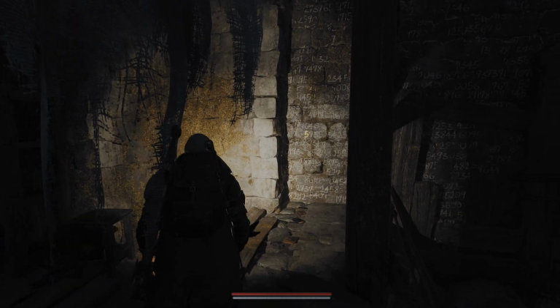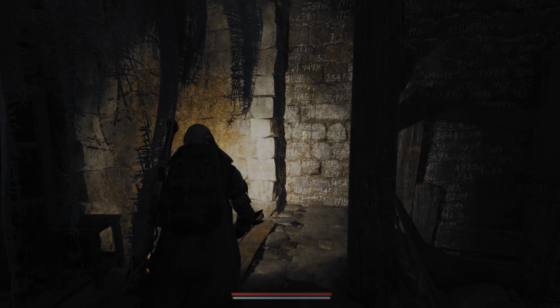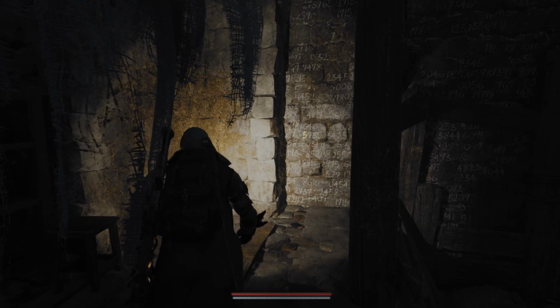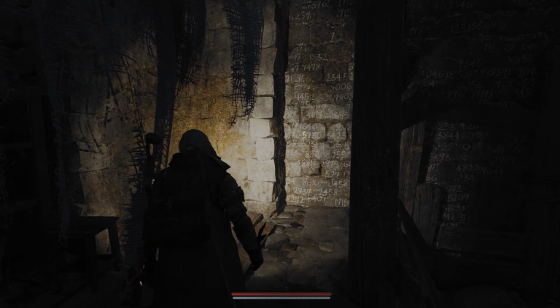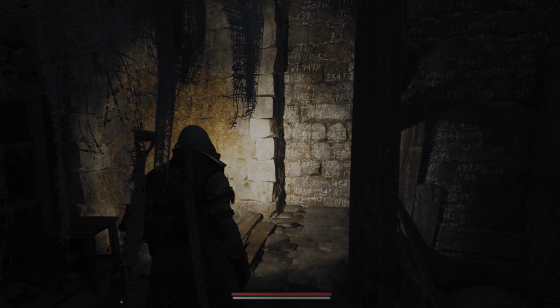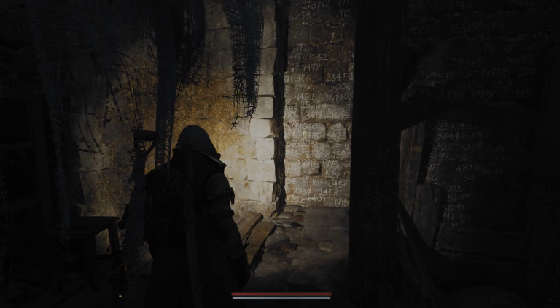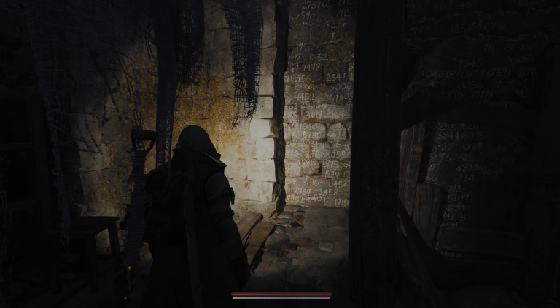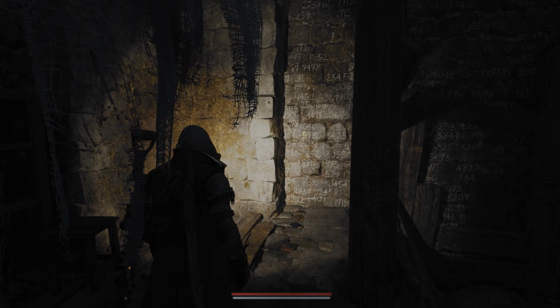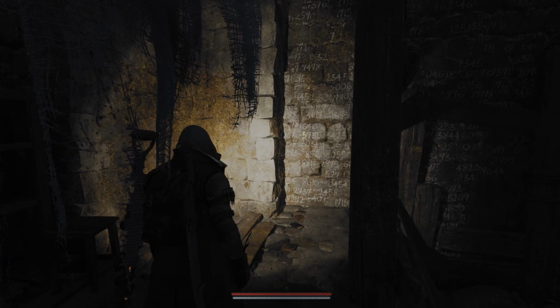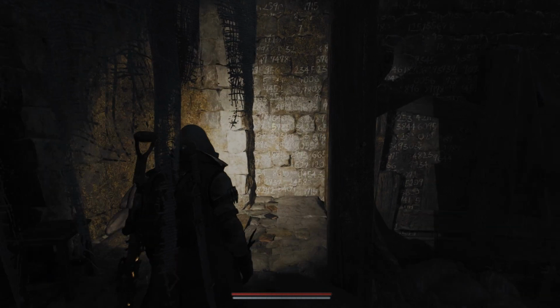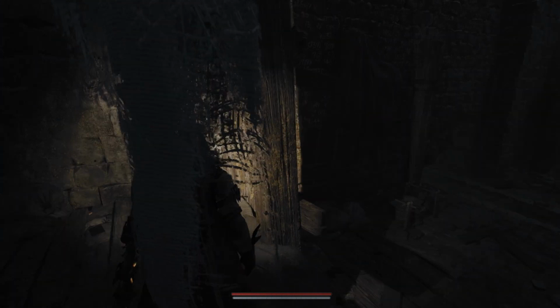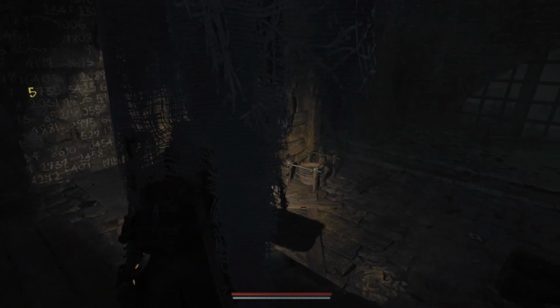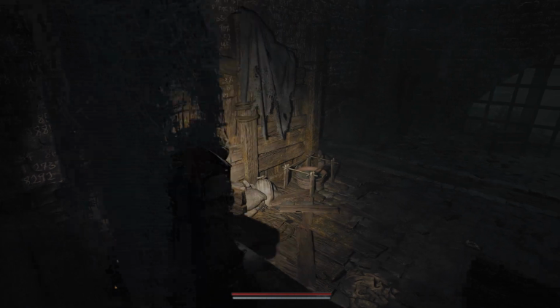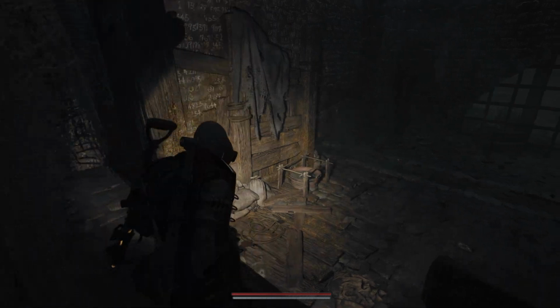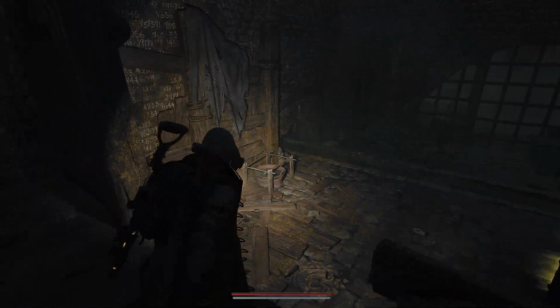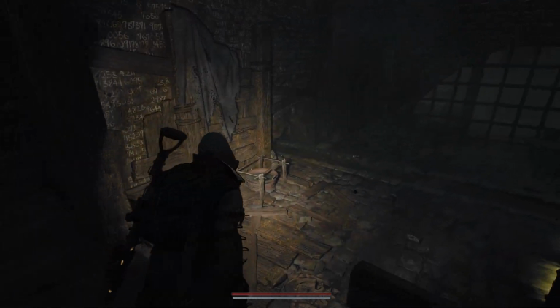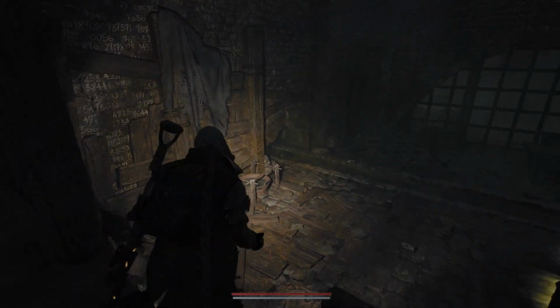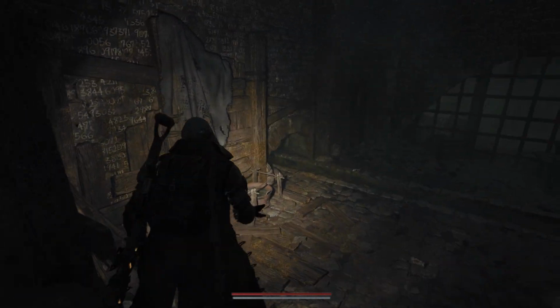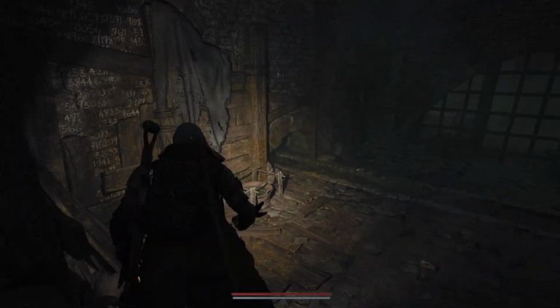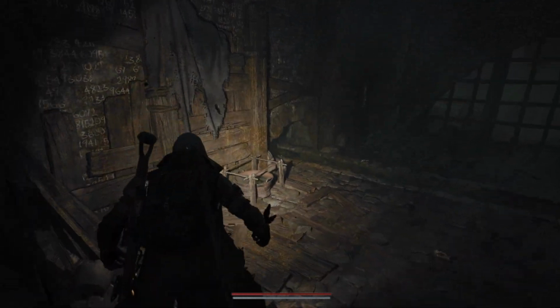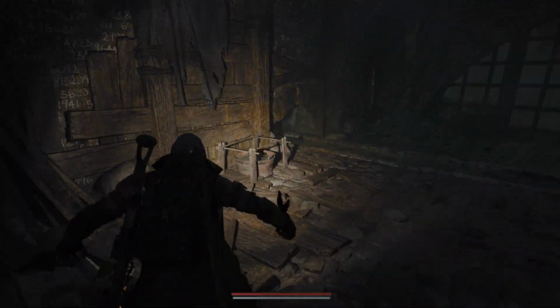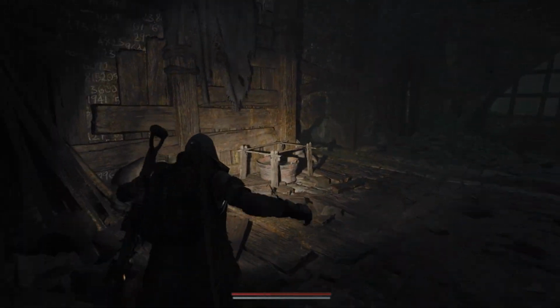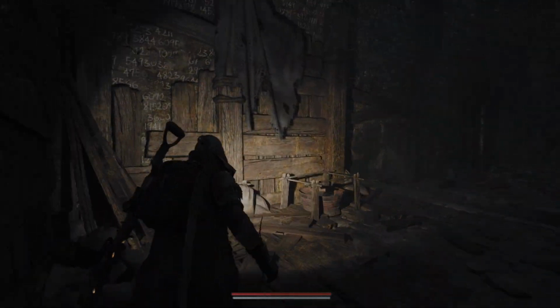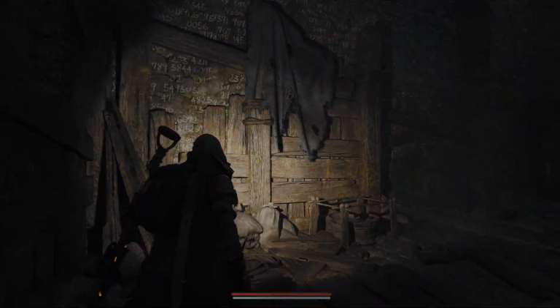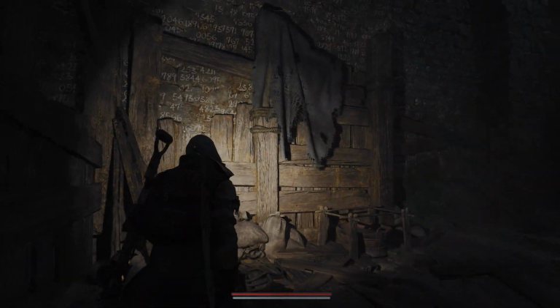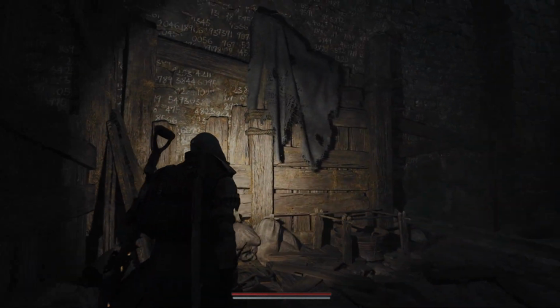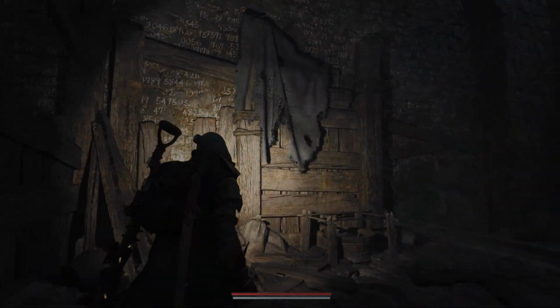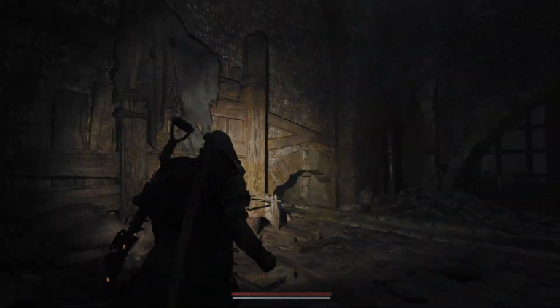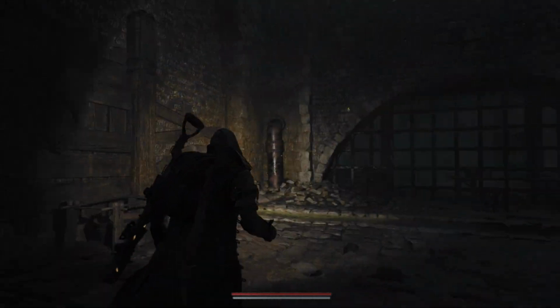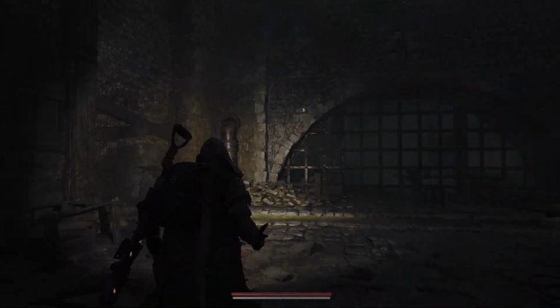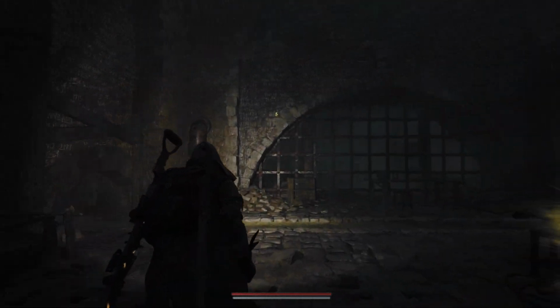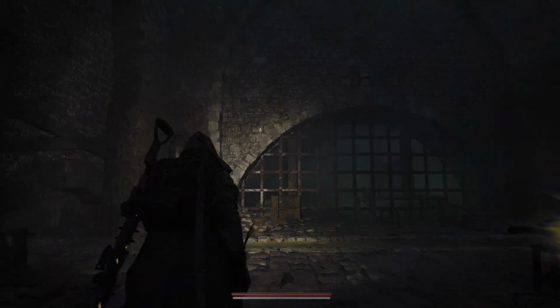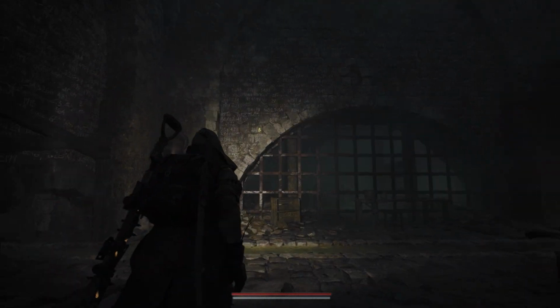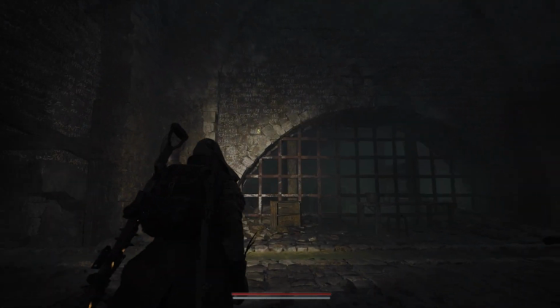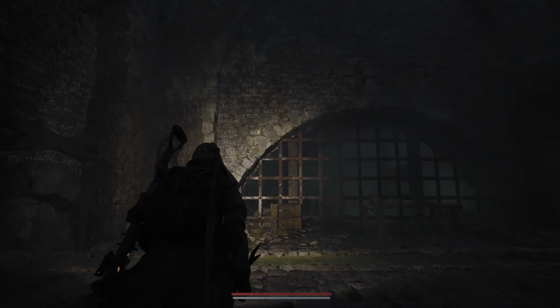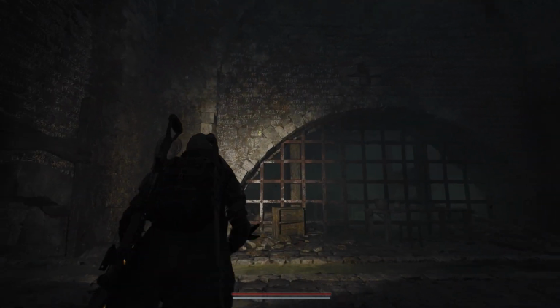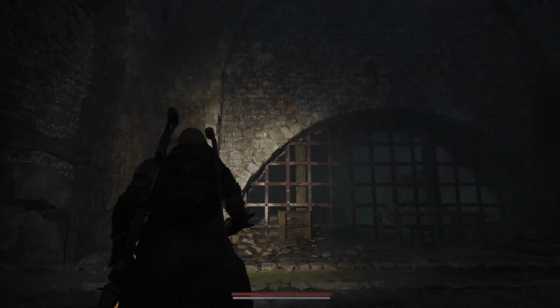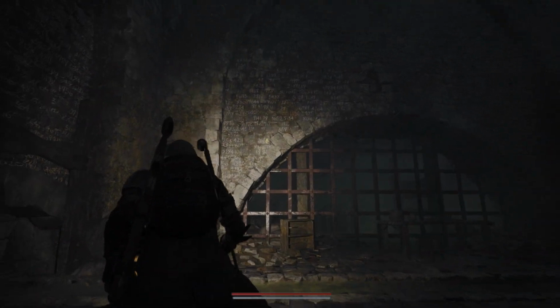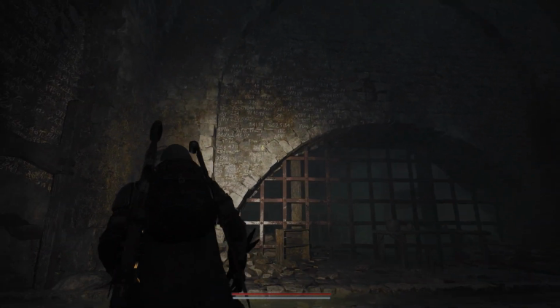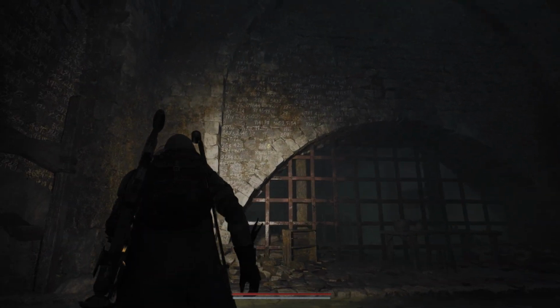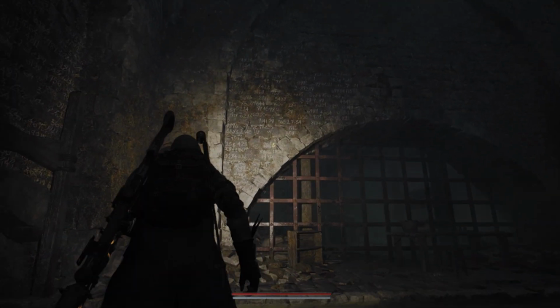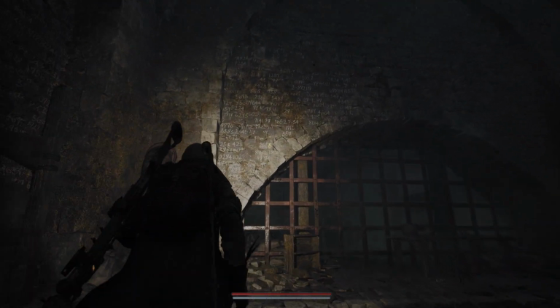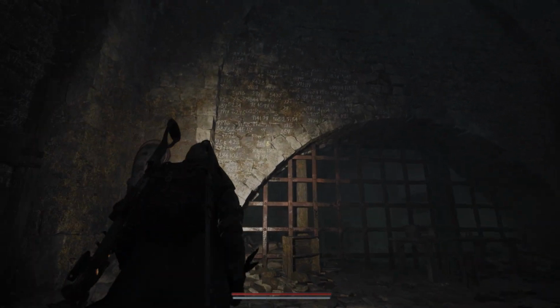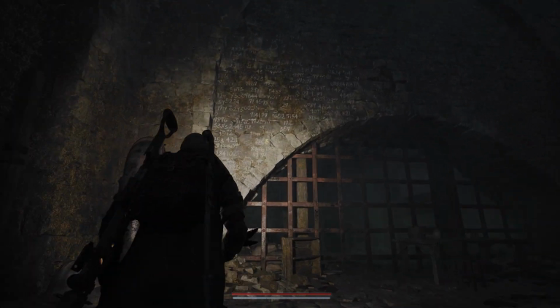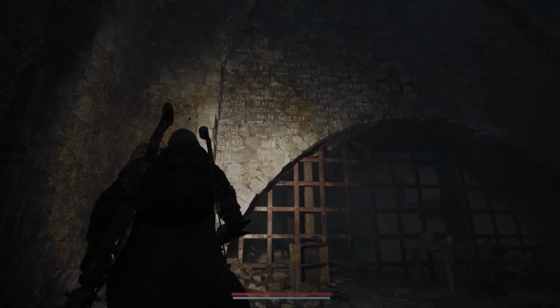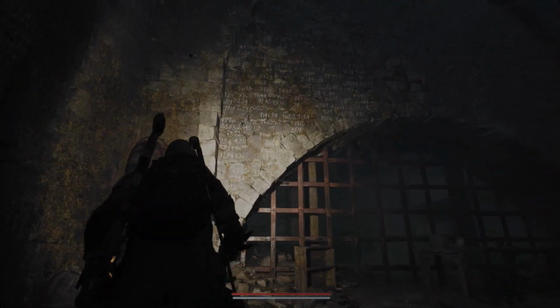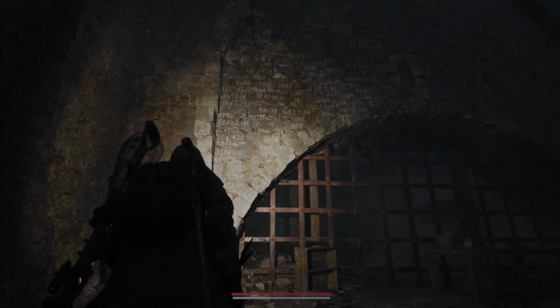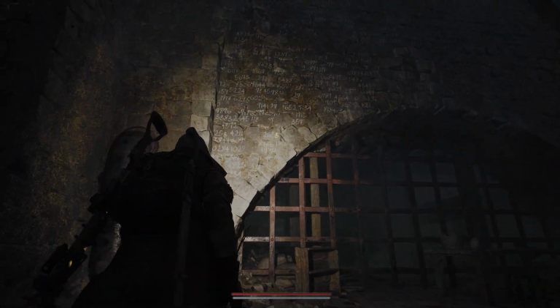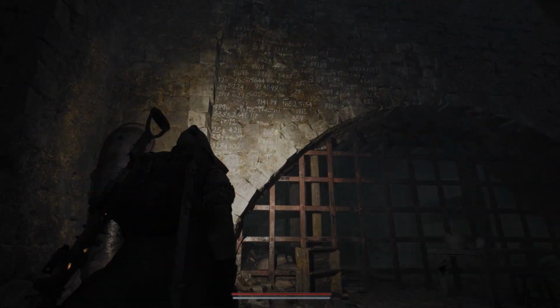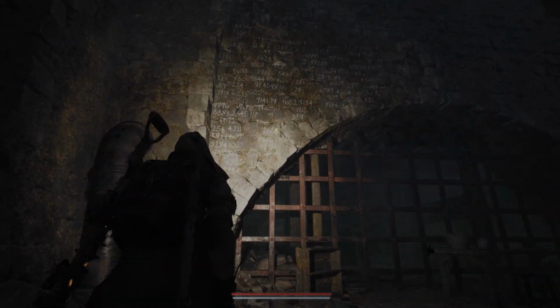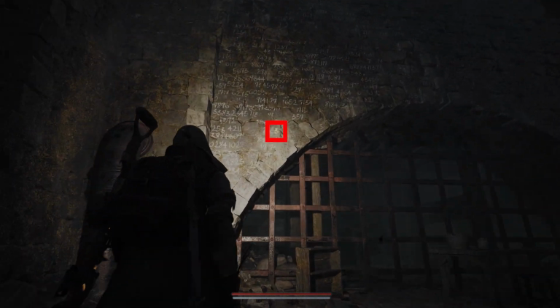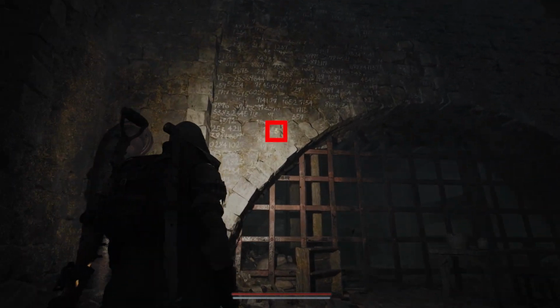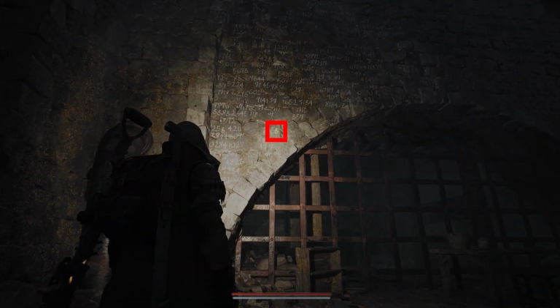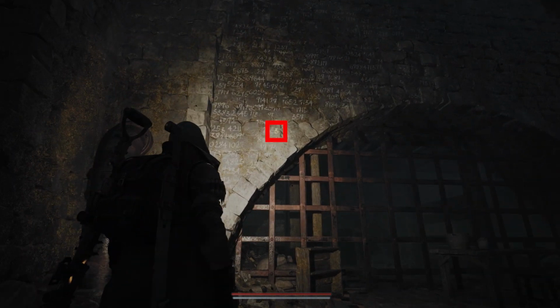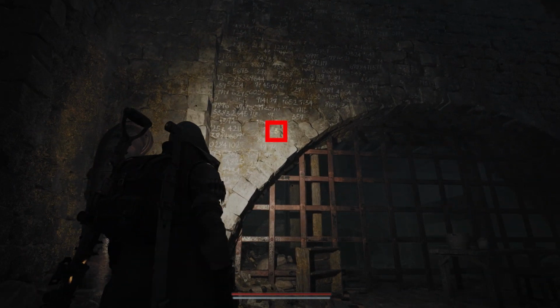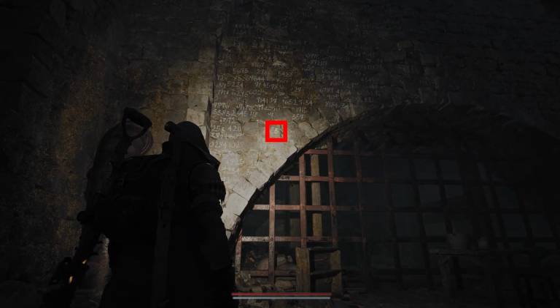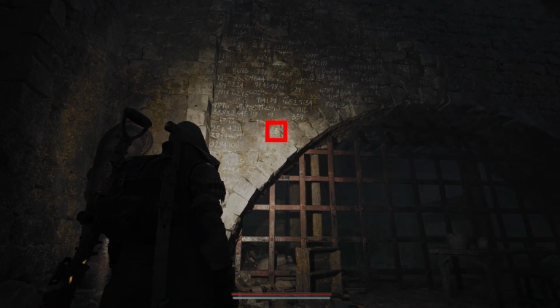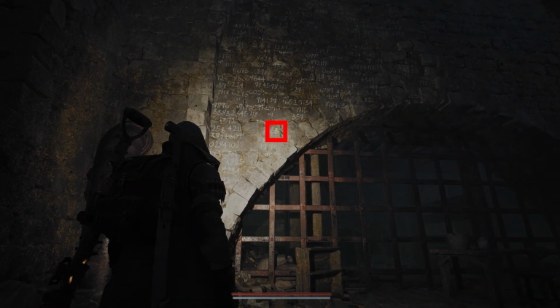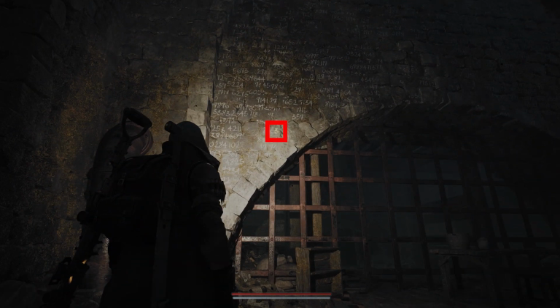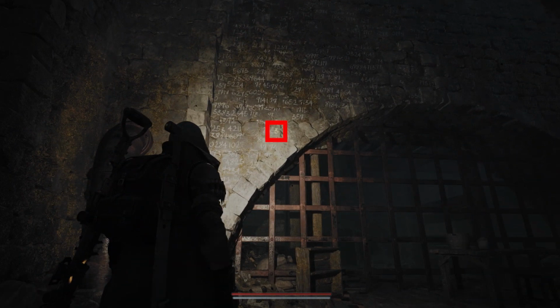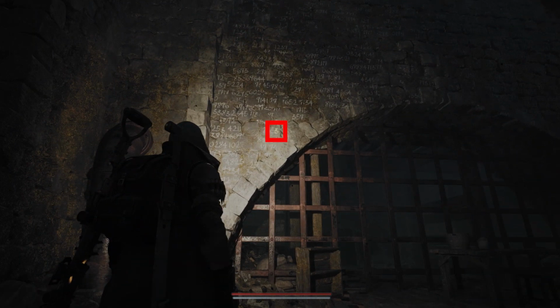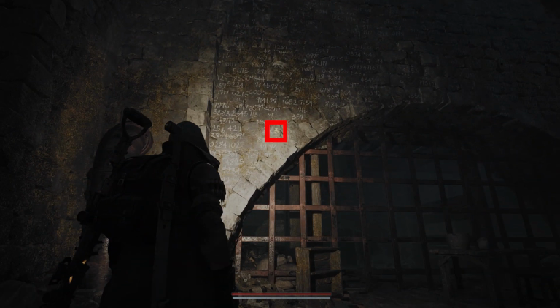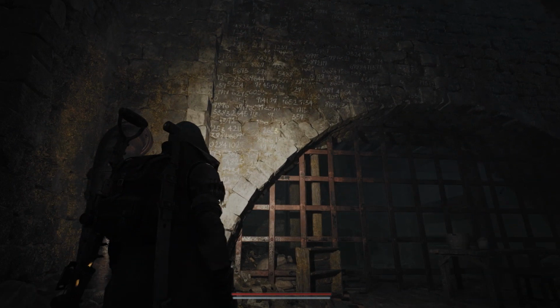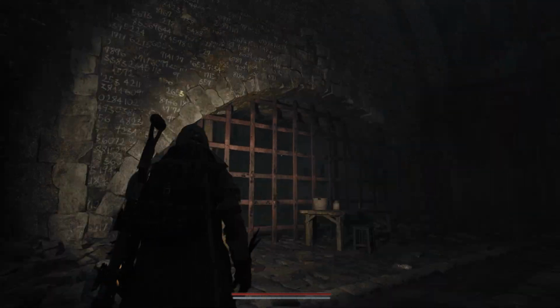To find the third number, head across the room and look up on the wall. It'll be located right where the rectangle is on my screen. For me, the number is three.